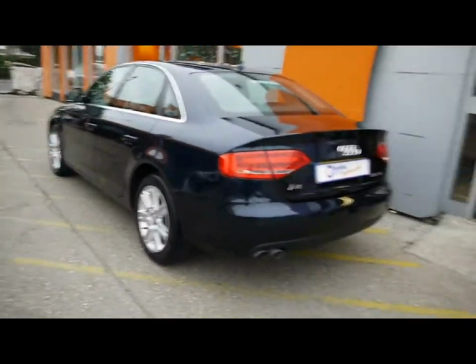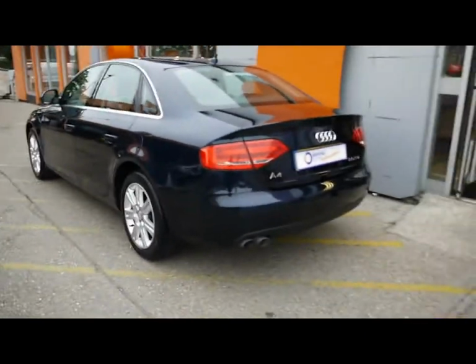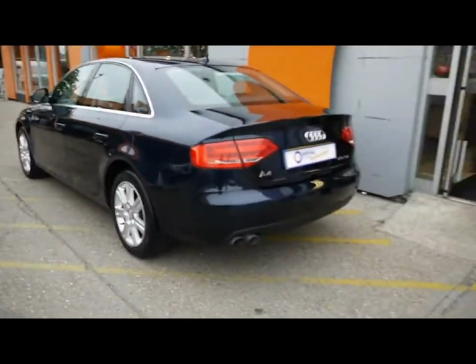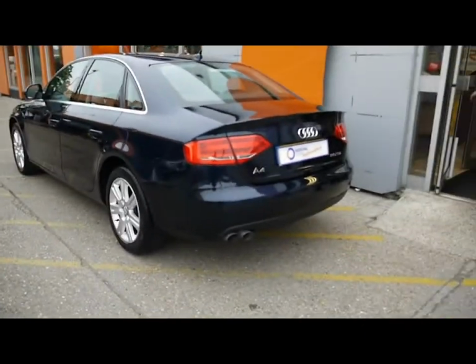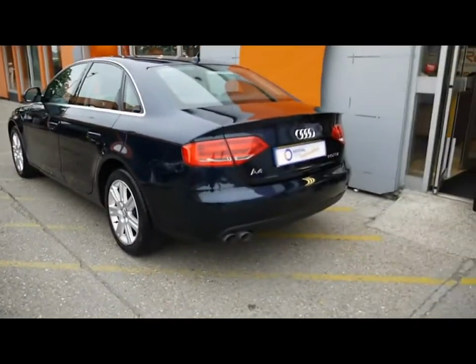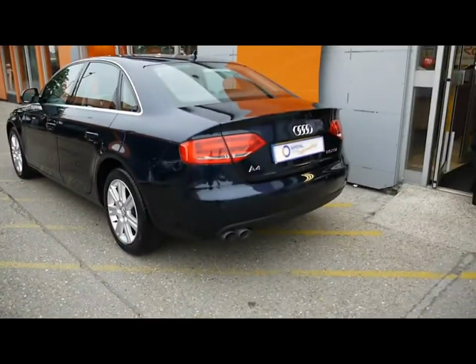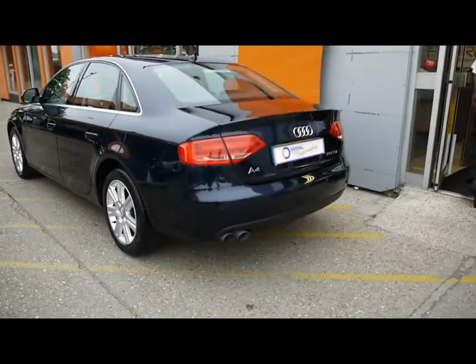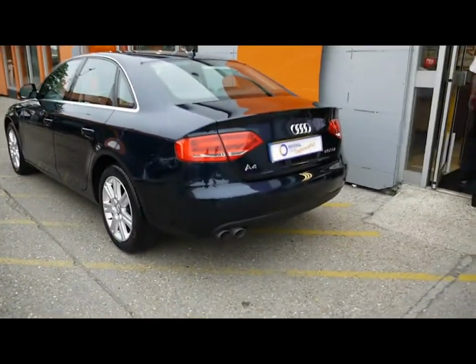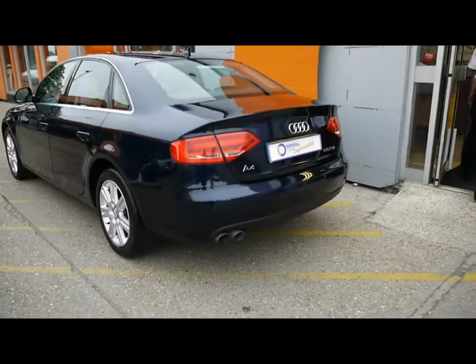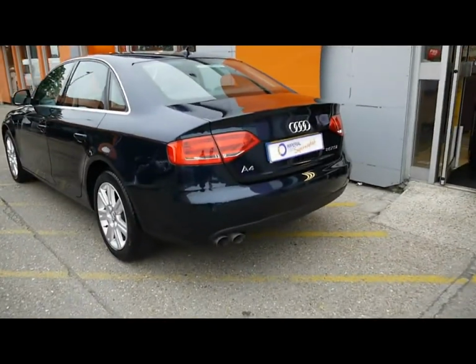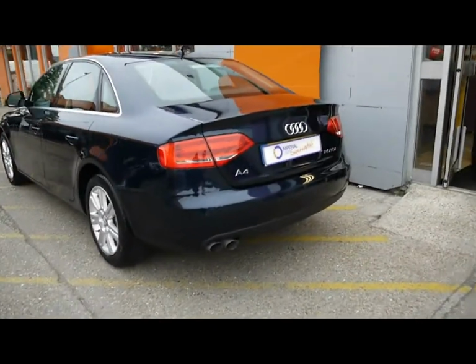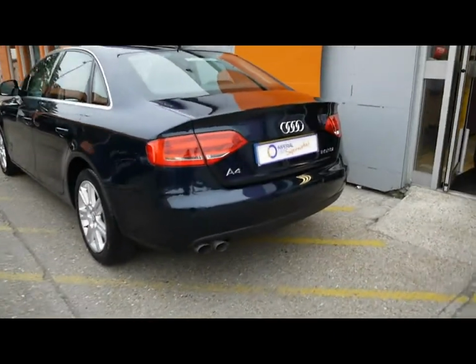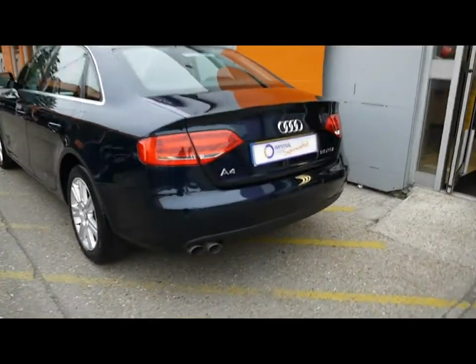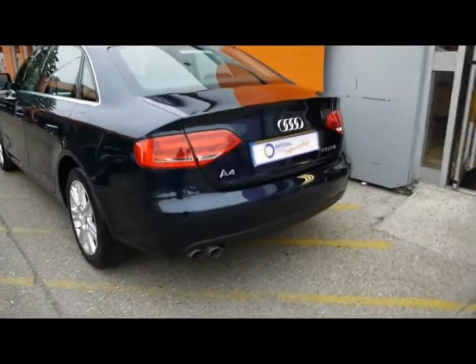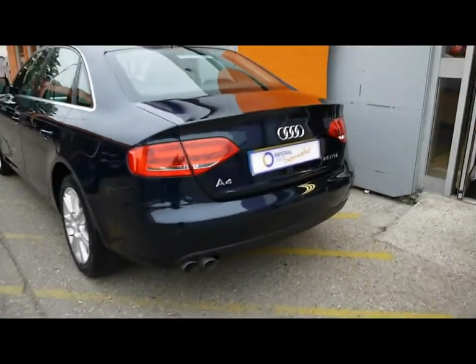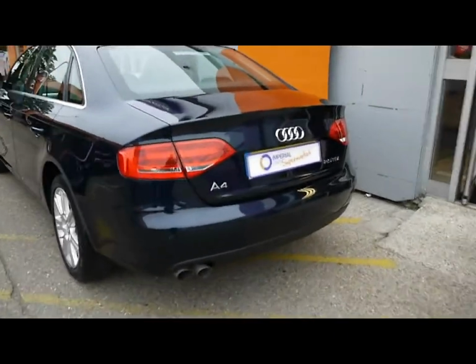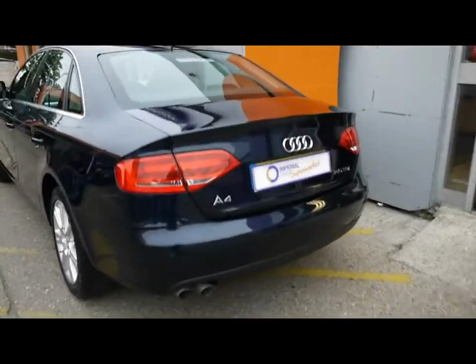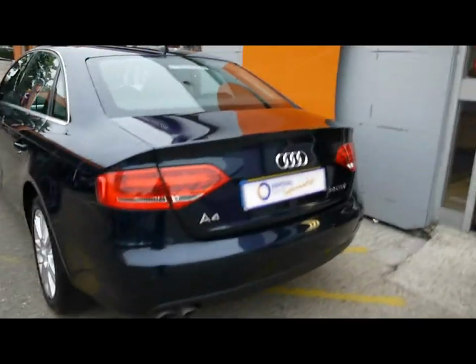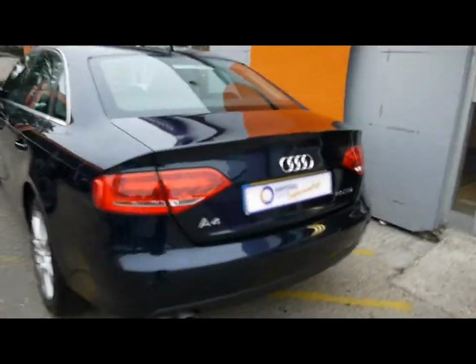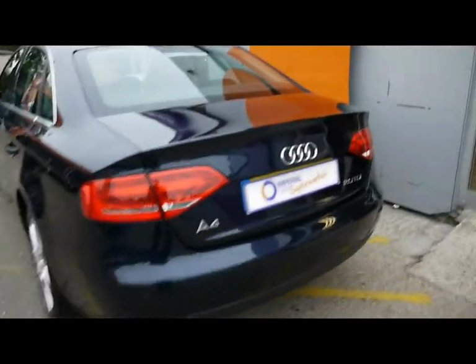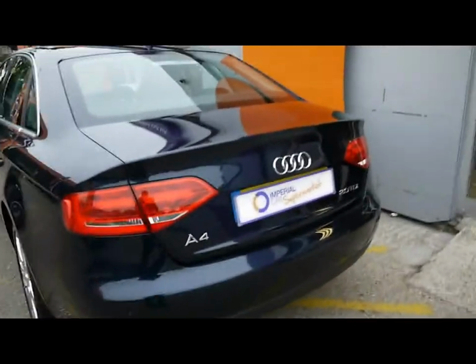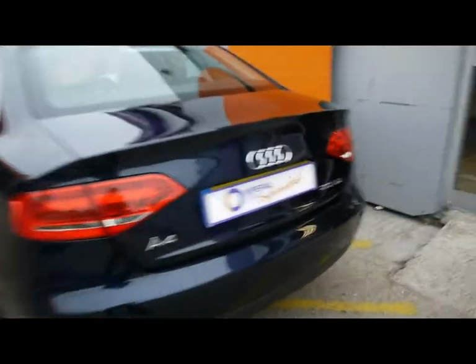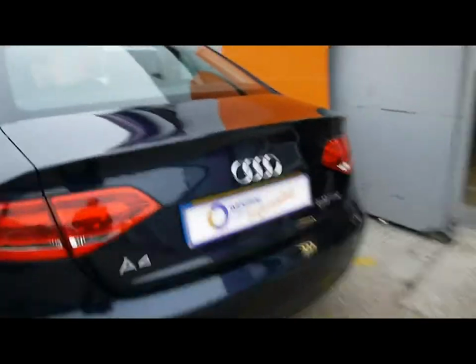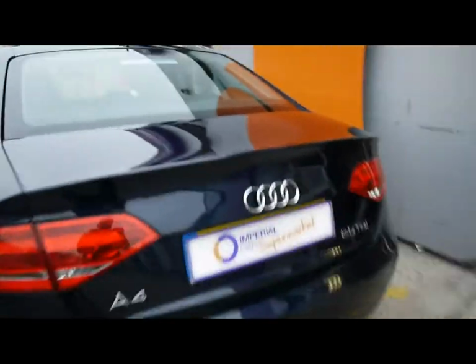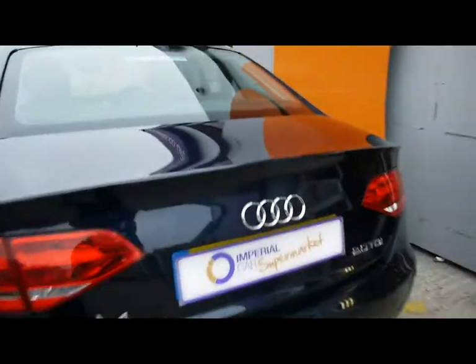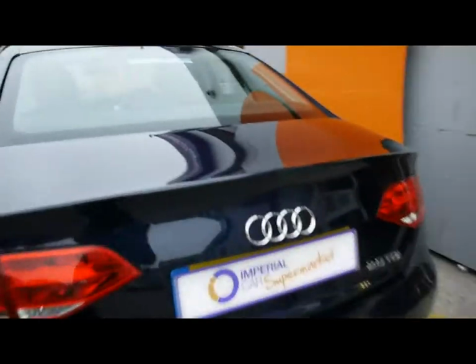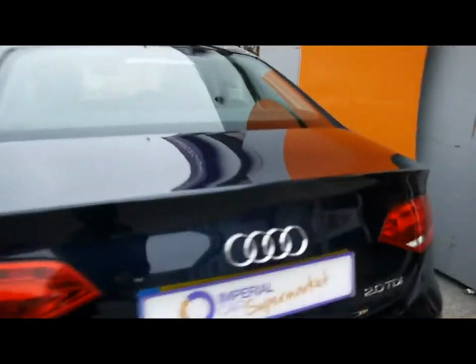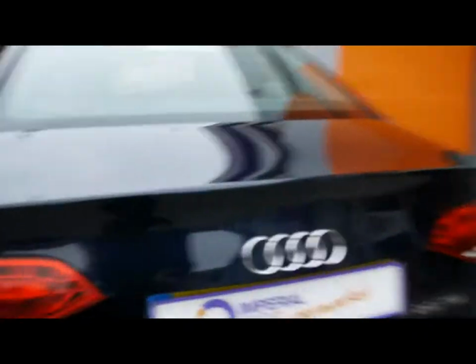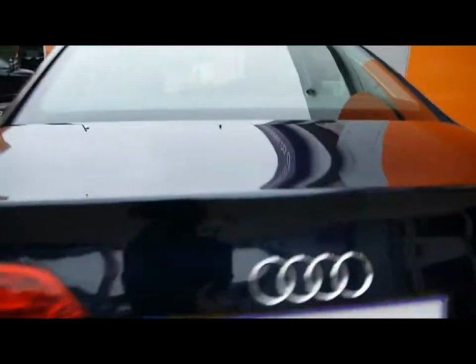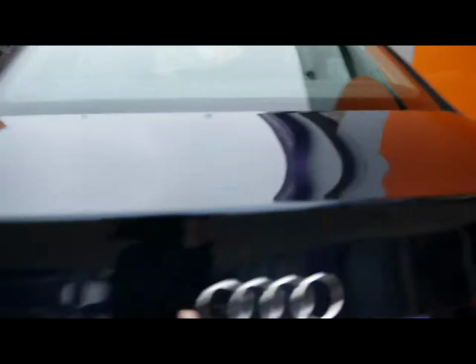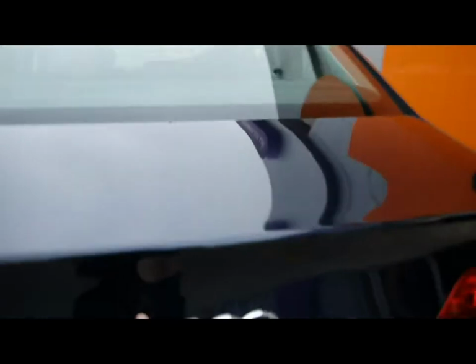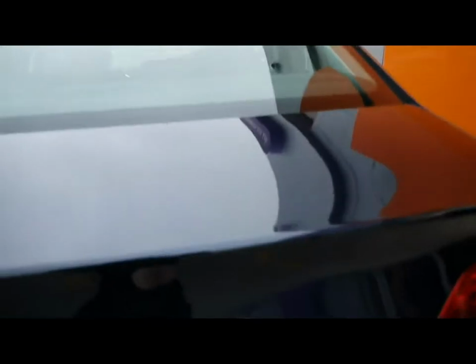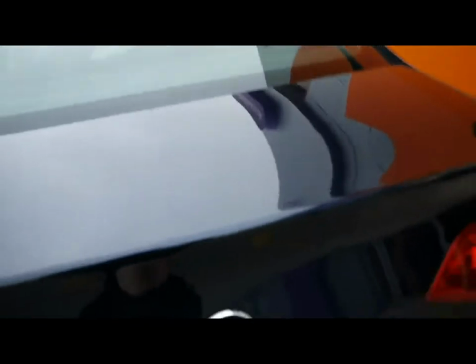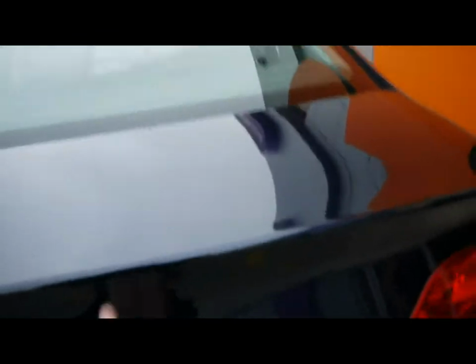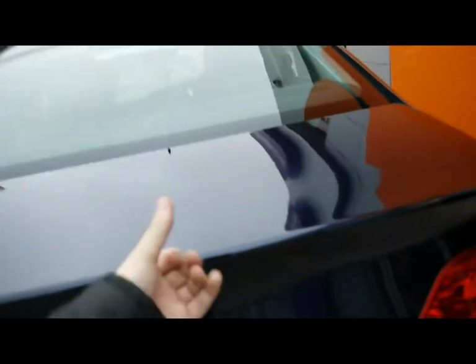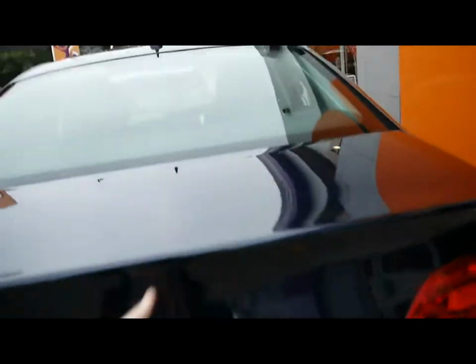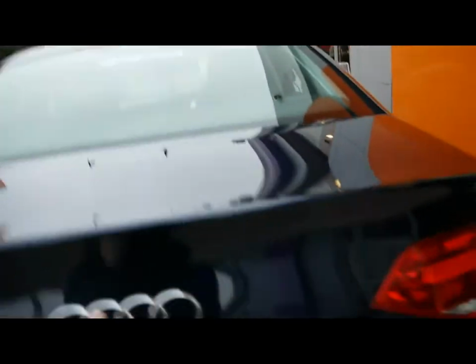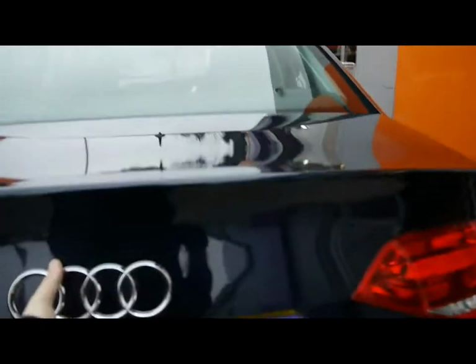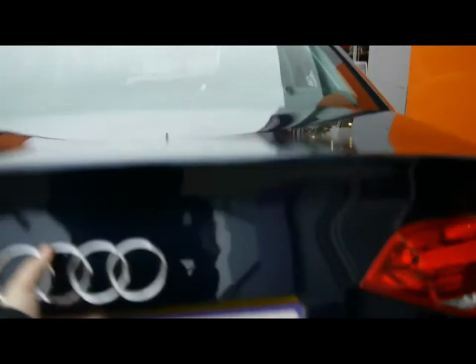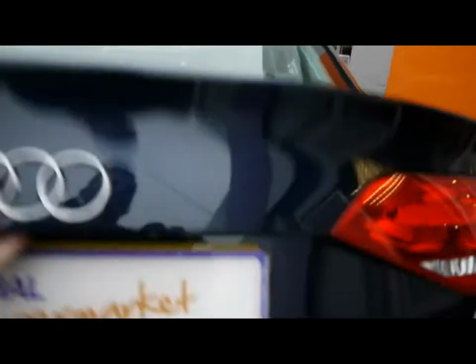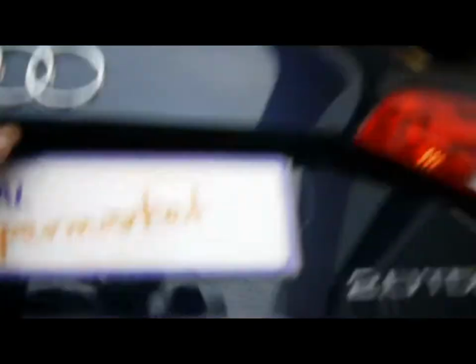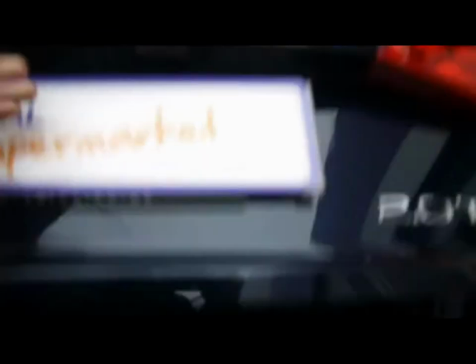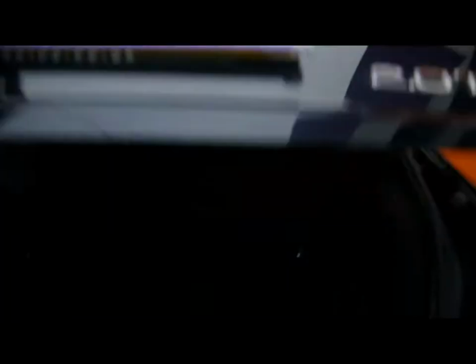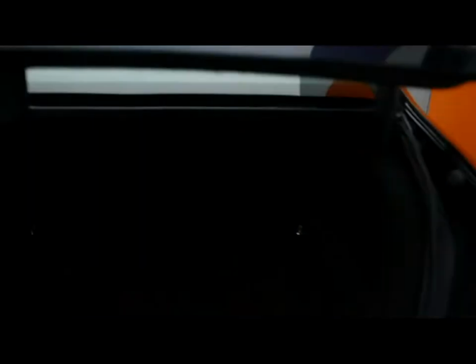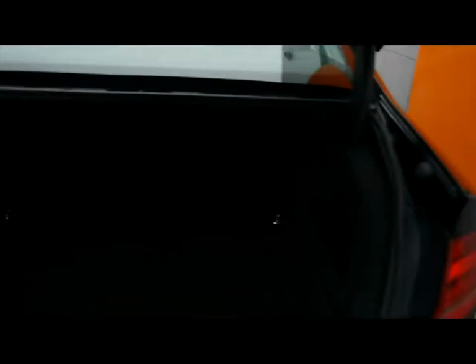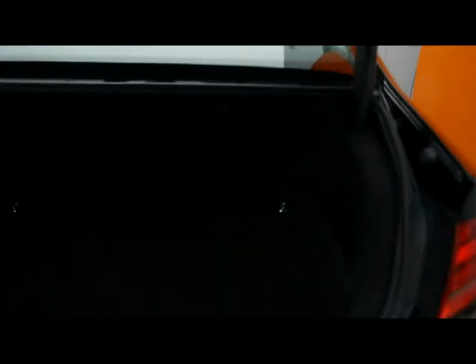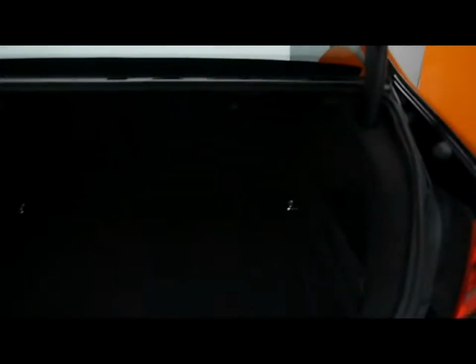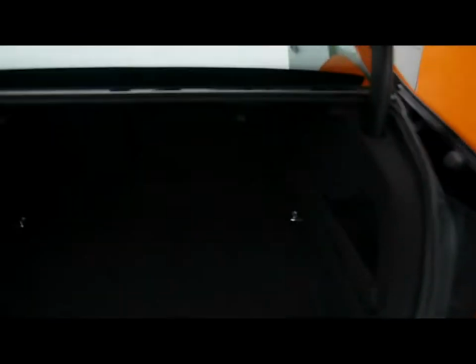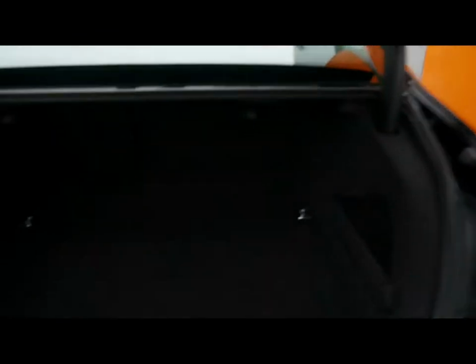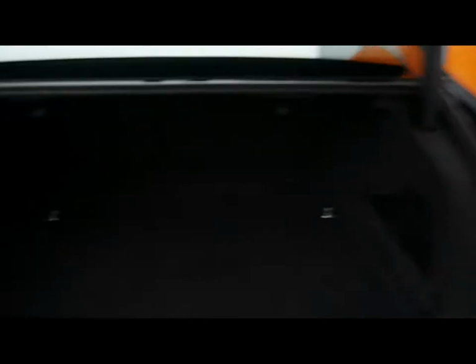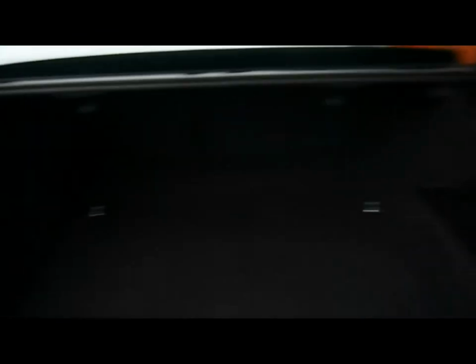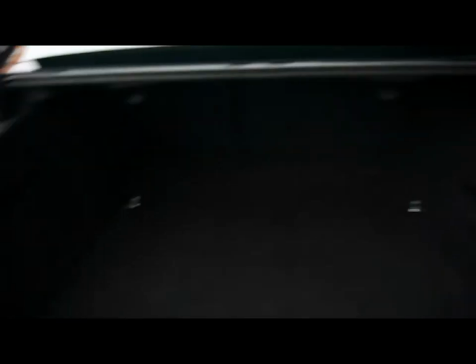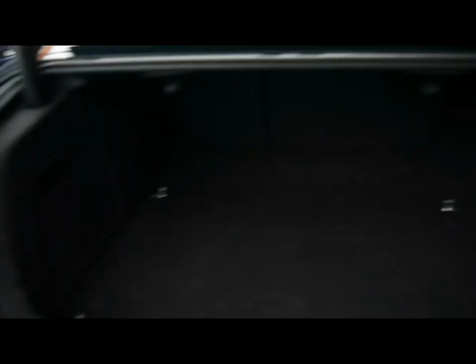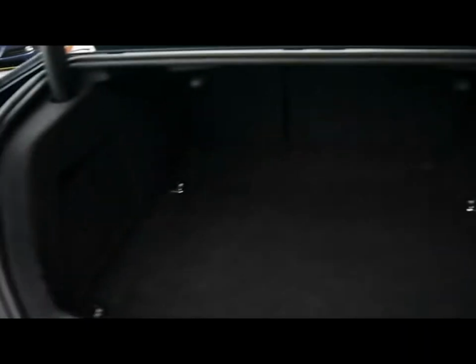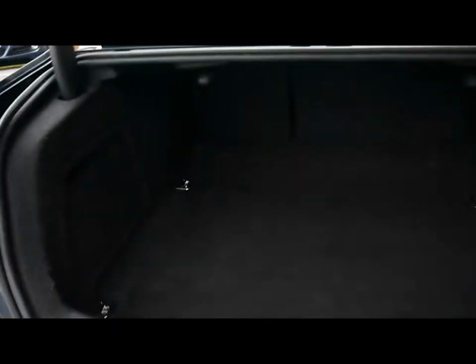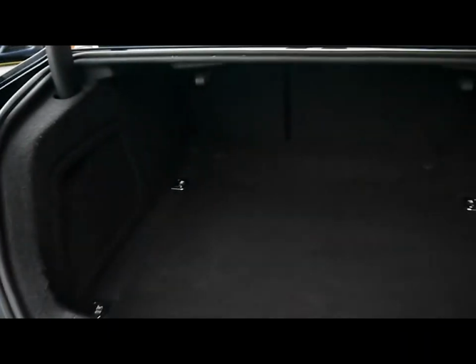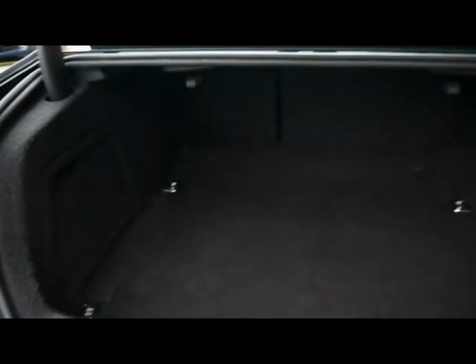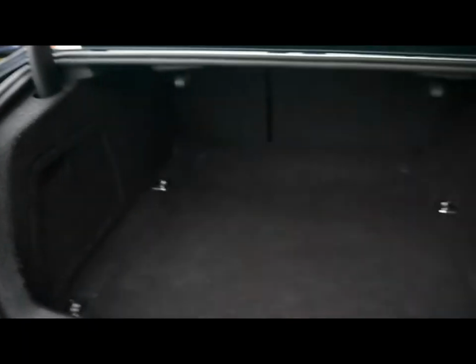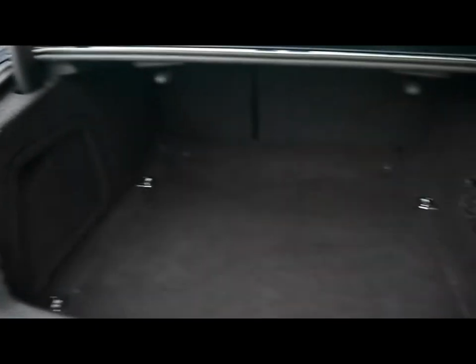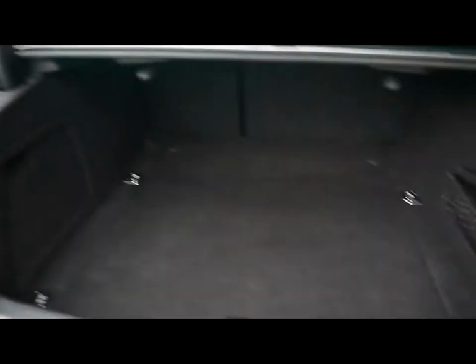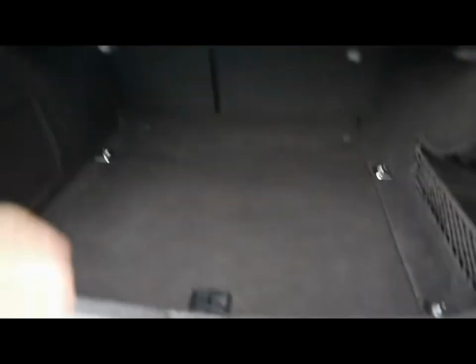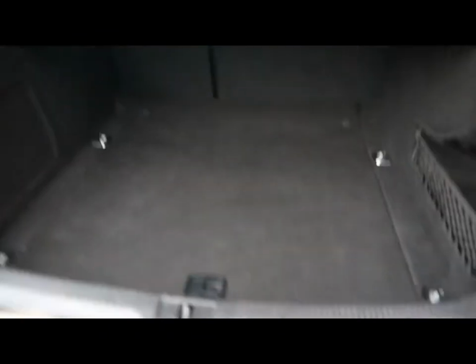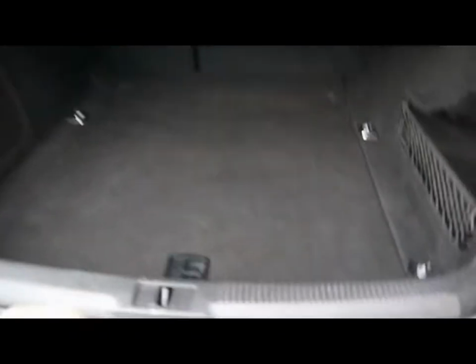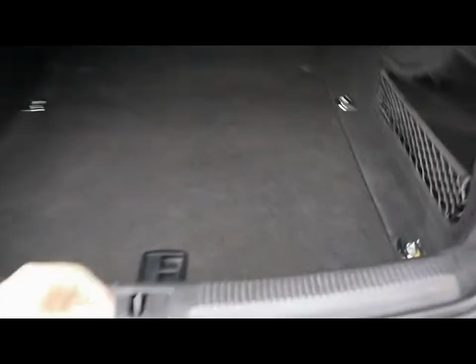Reverse parking sensors at the rear. Very large boot, with a spare wheel underneath too.